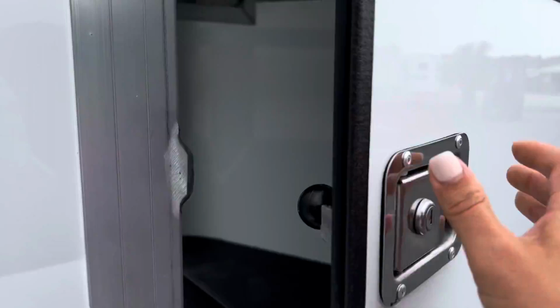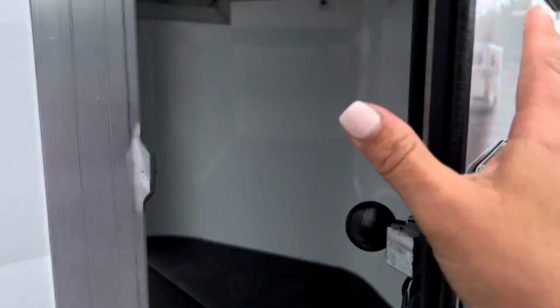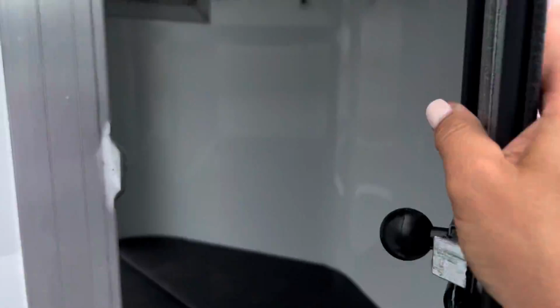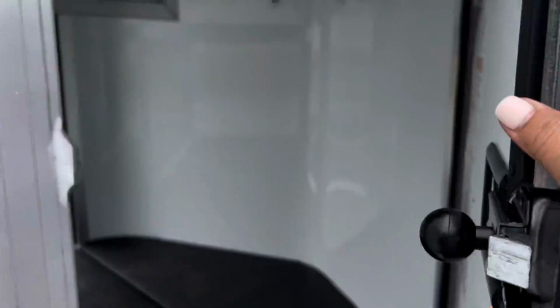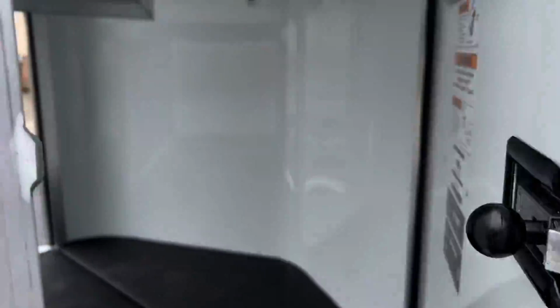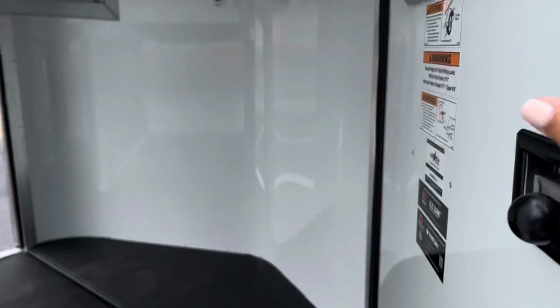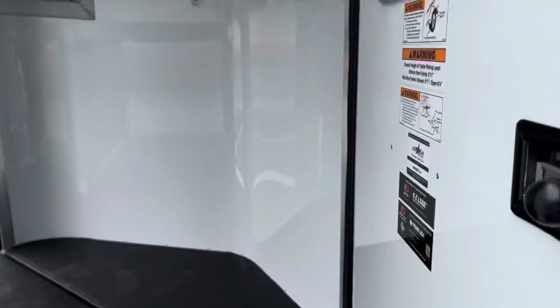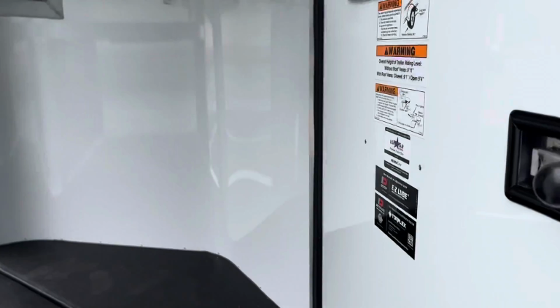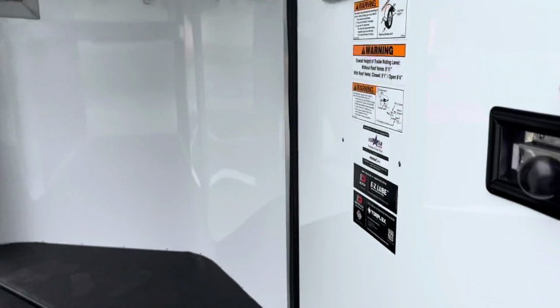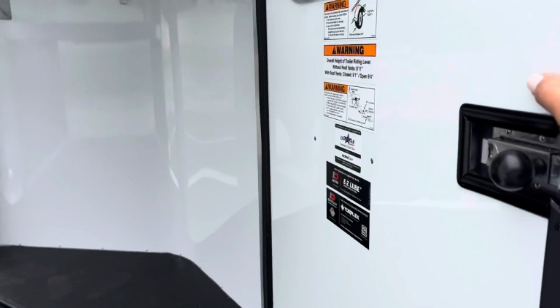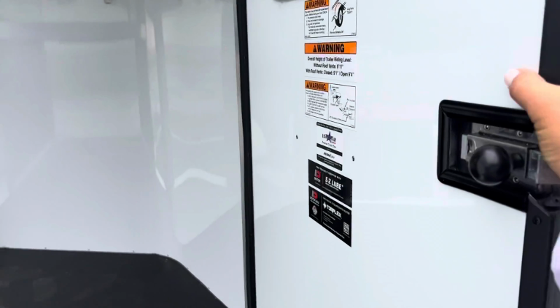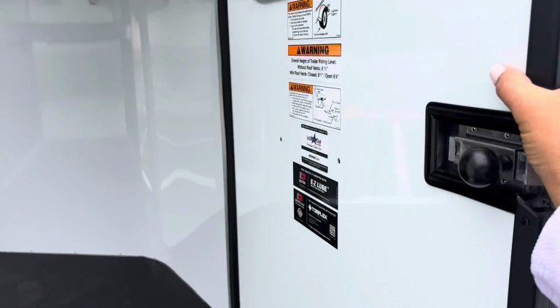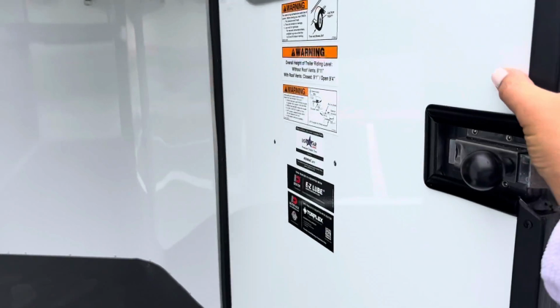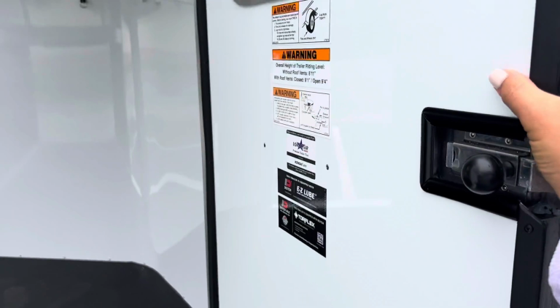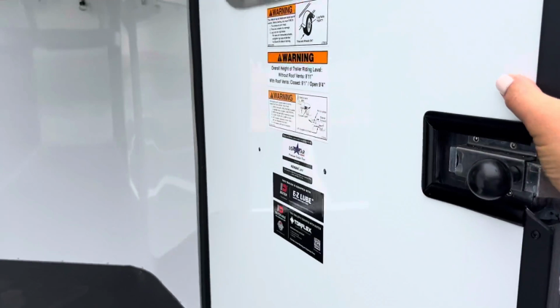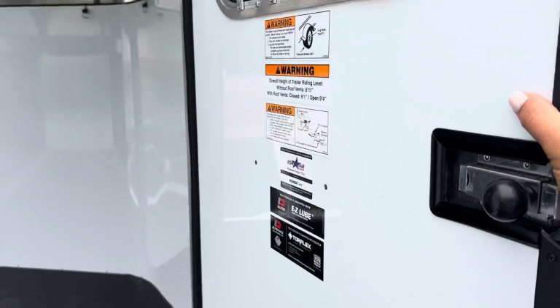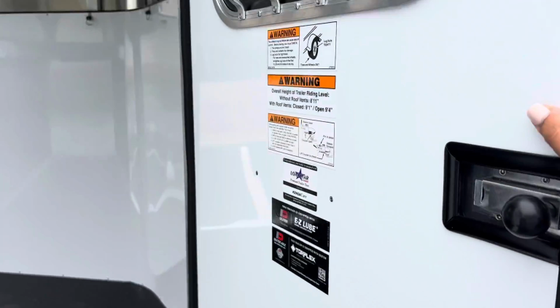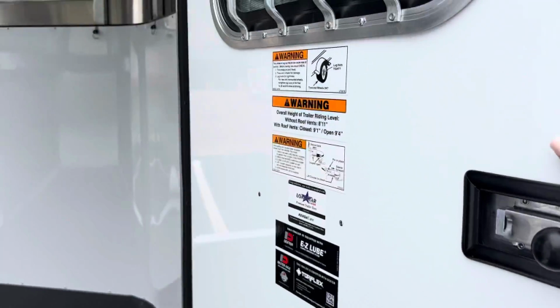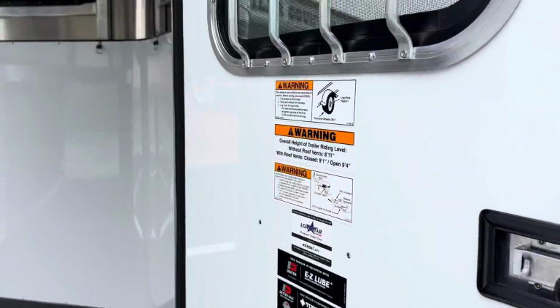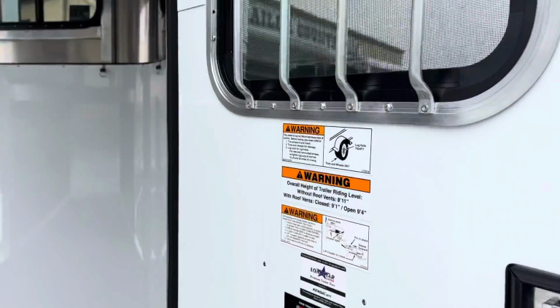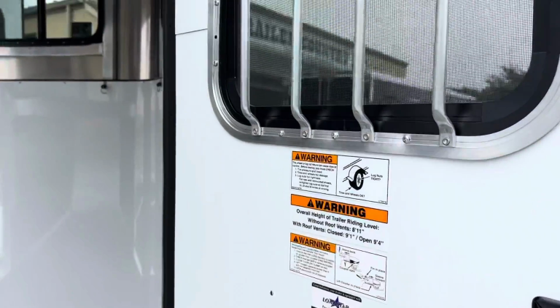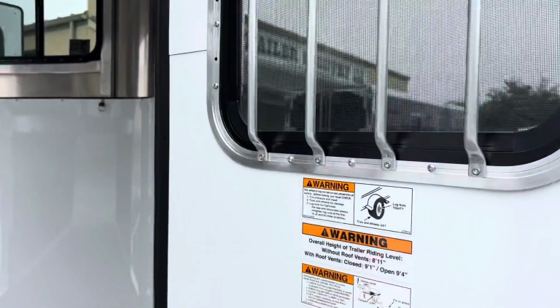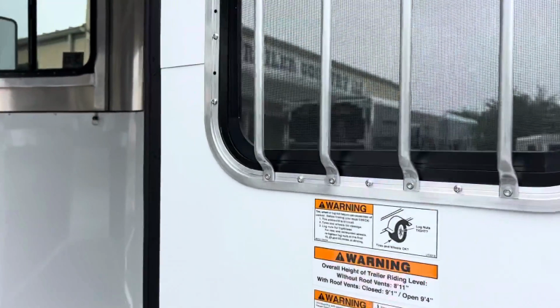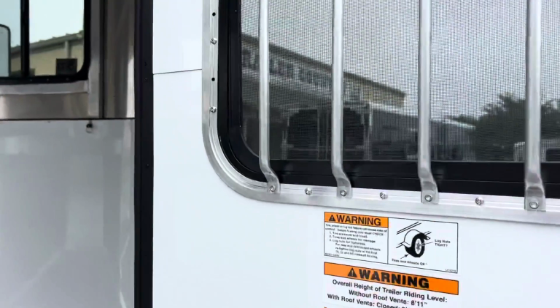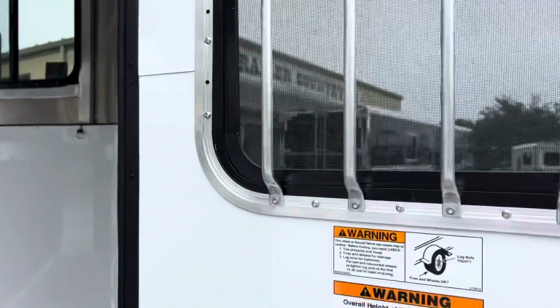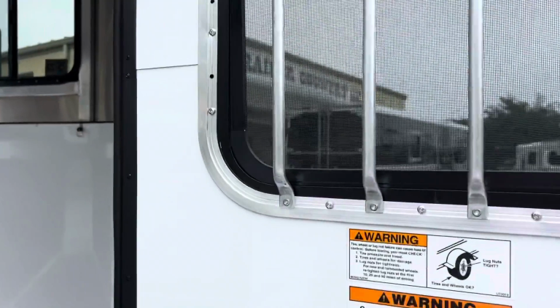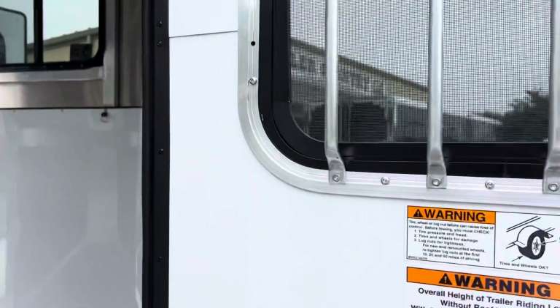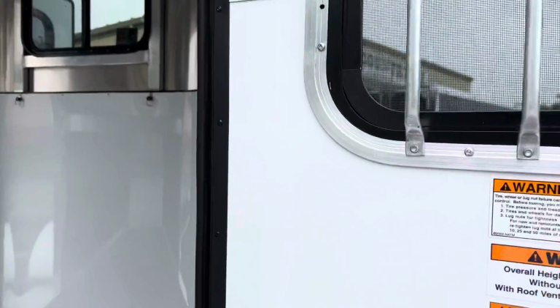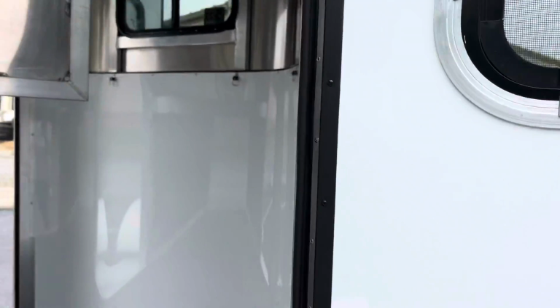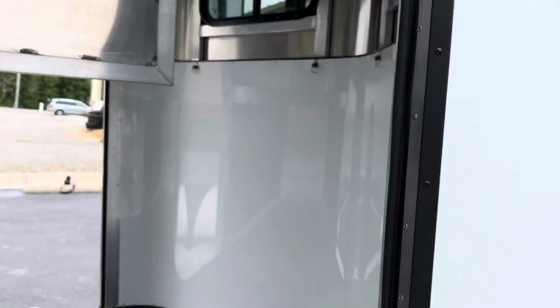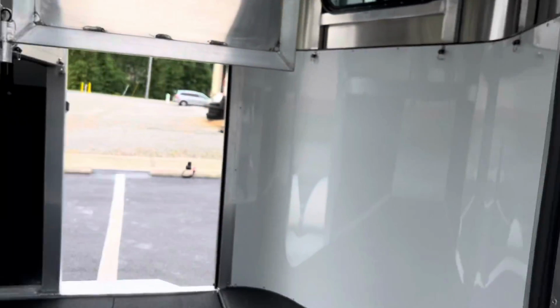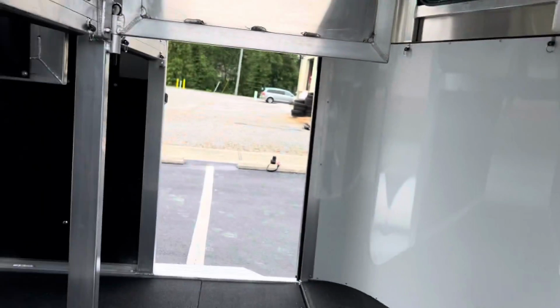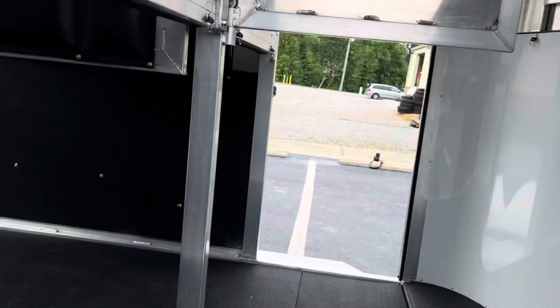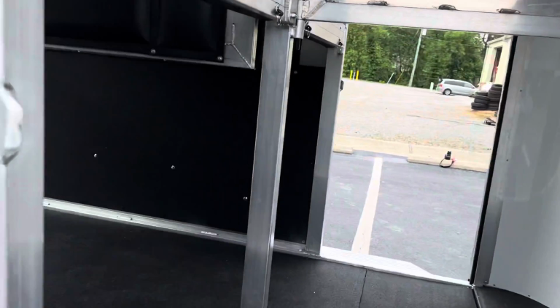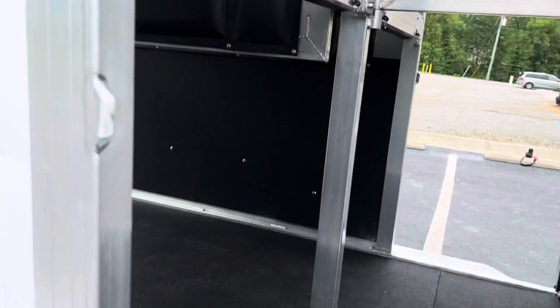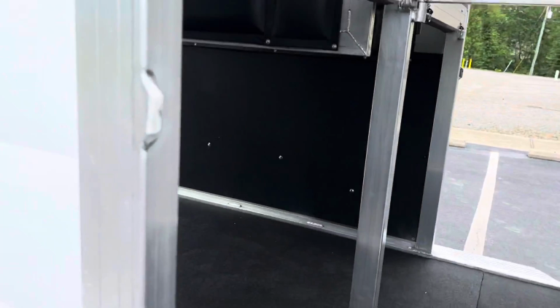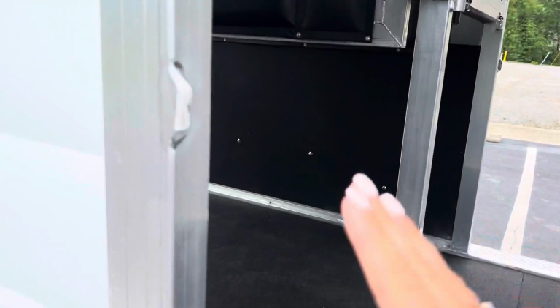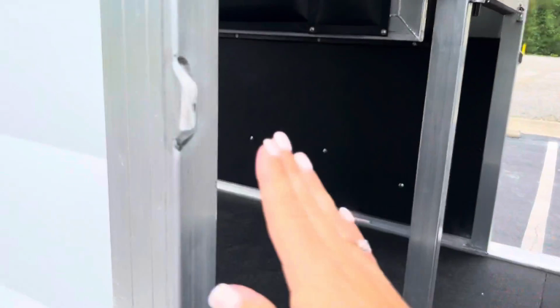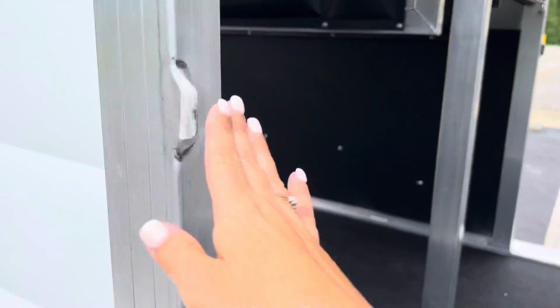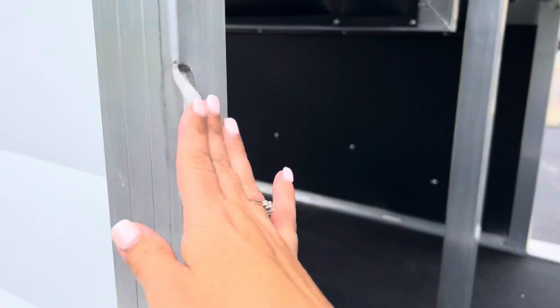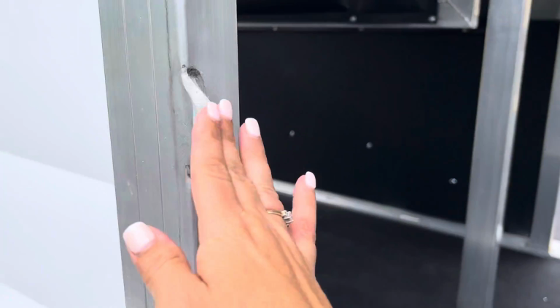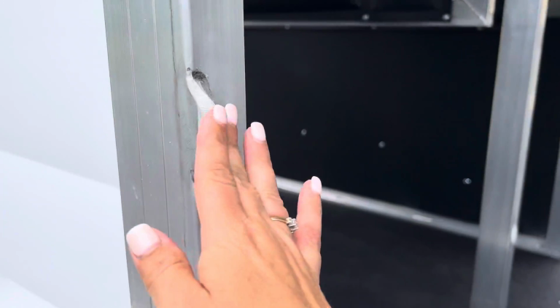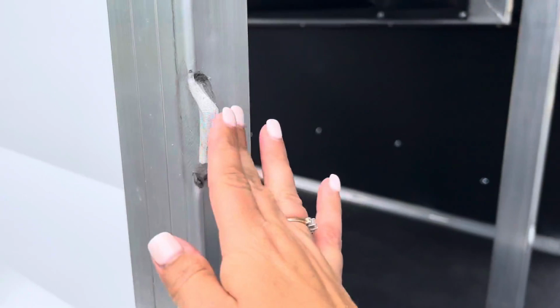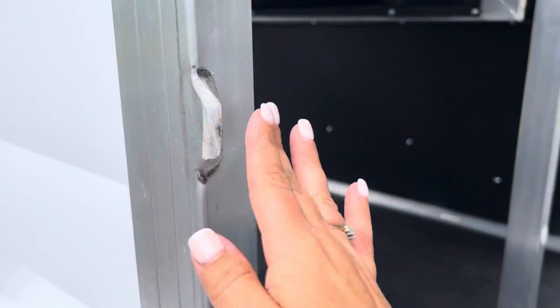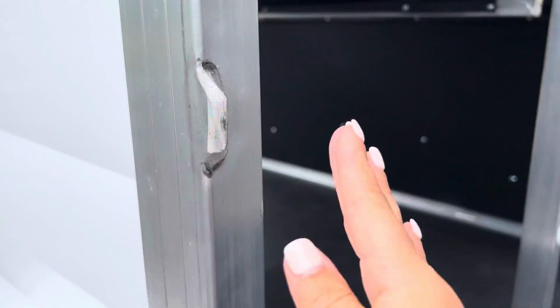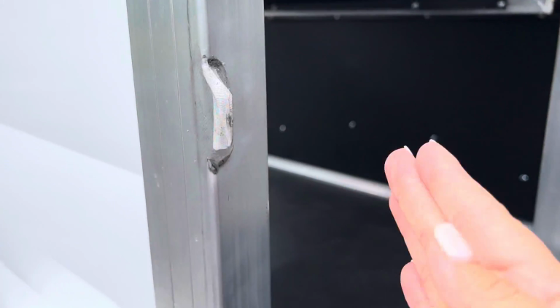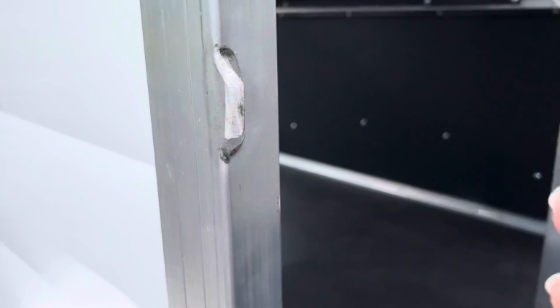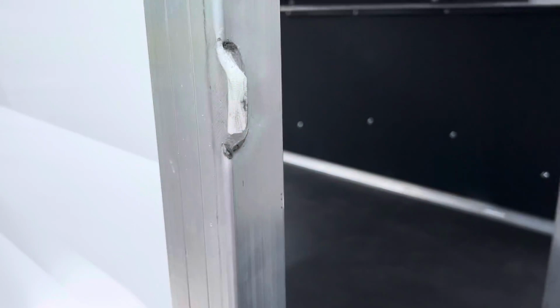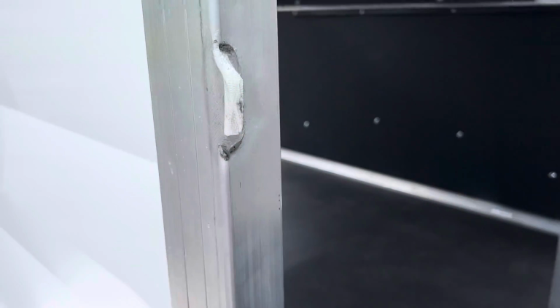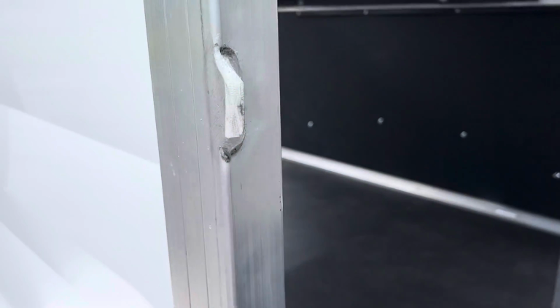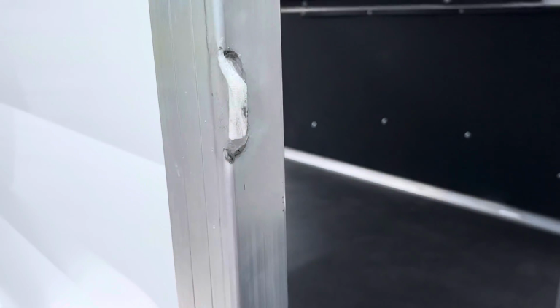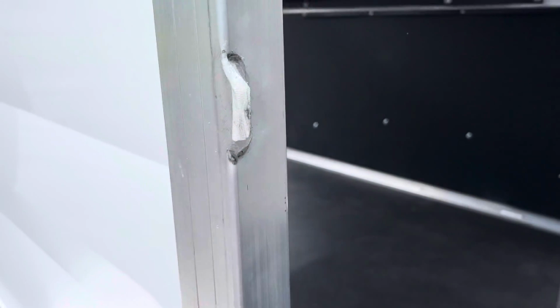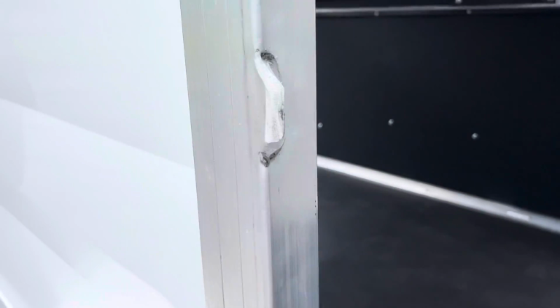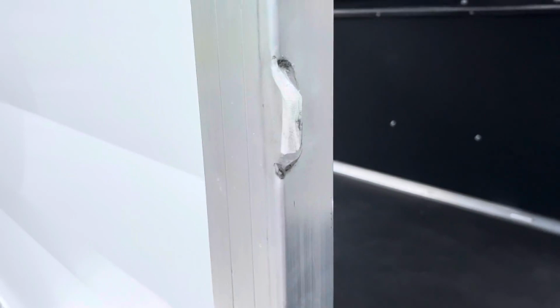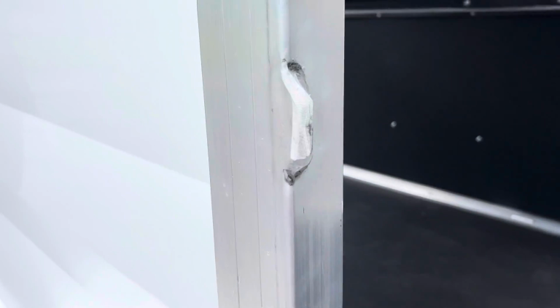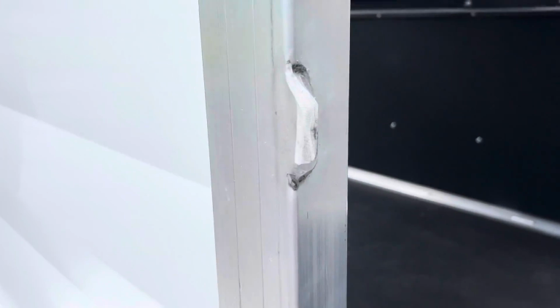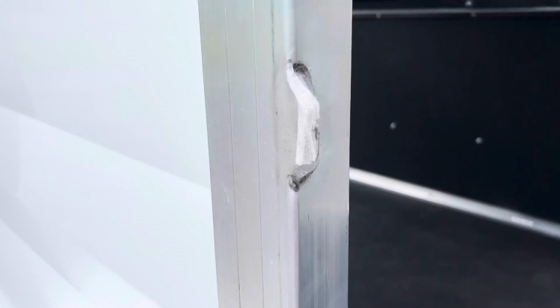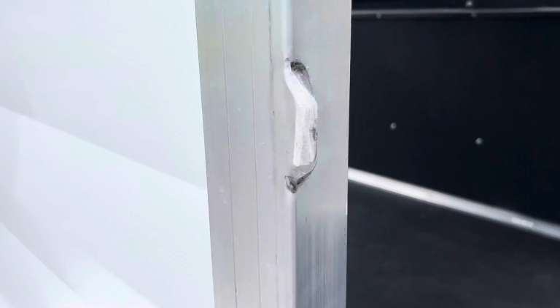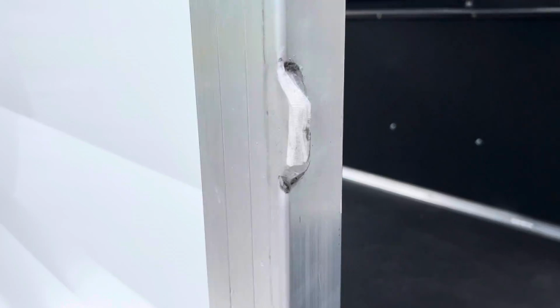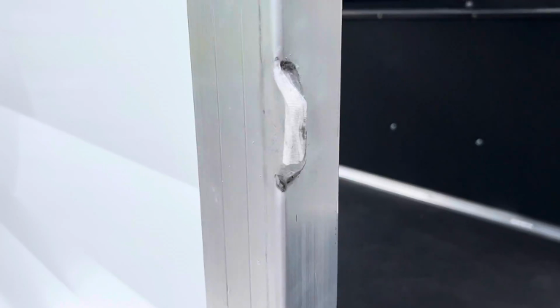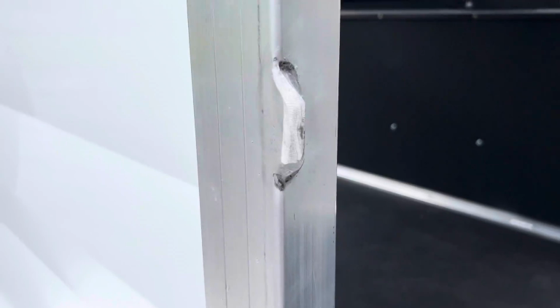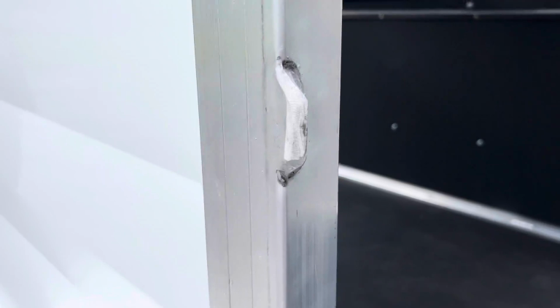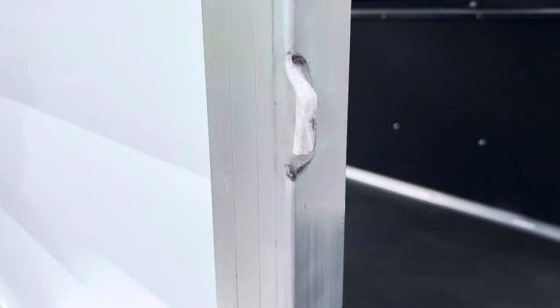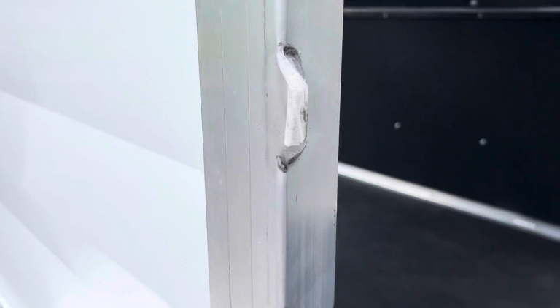Nice sturdy door here with a sliding window and a built-in striker plate made as part of the Kingston trailer.